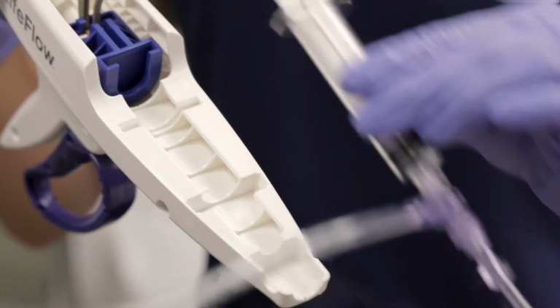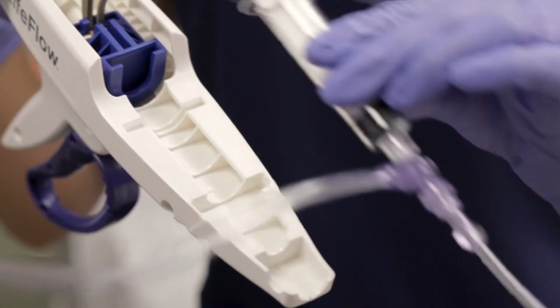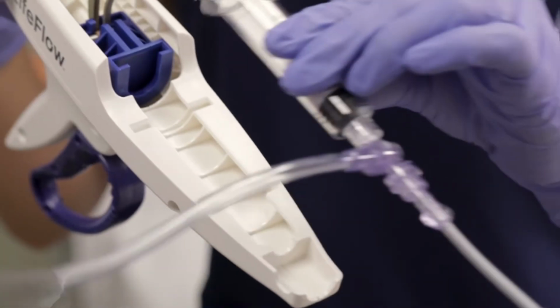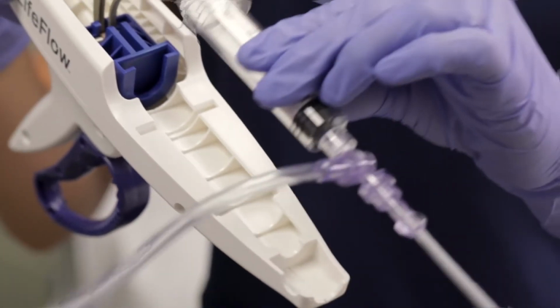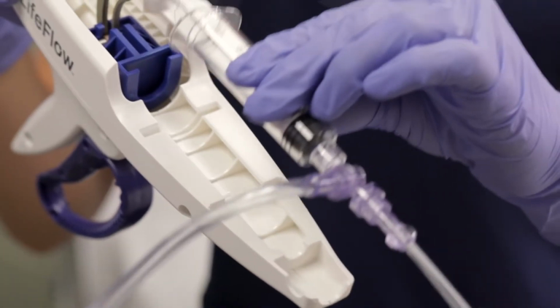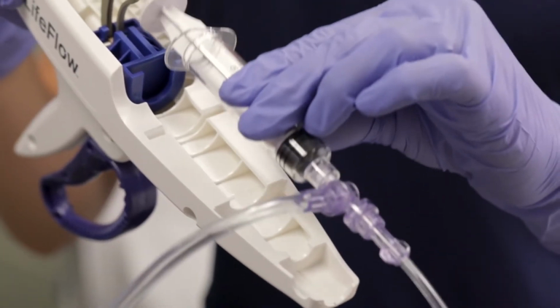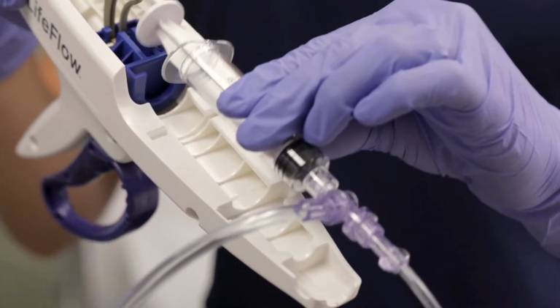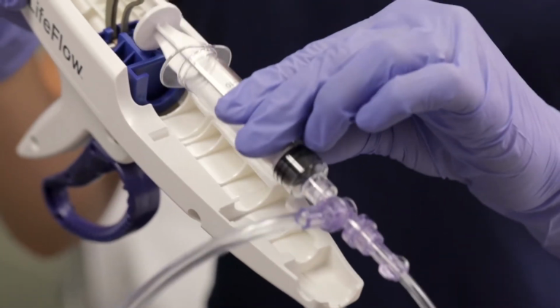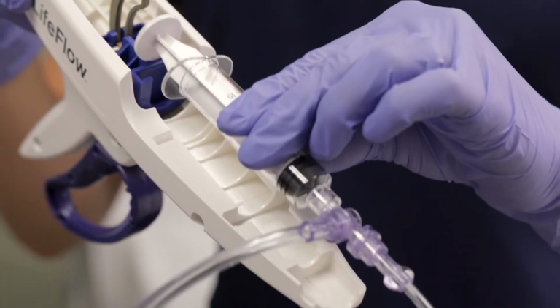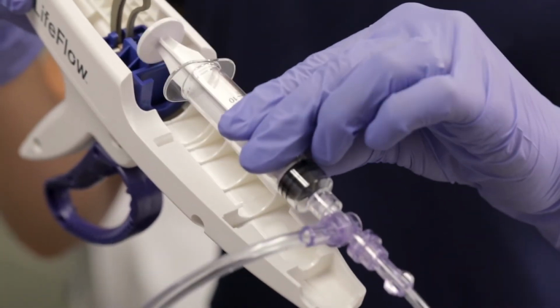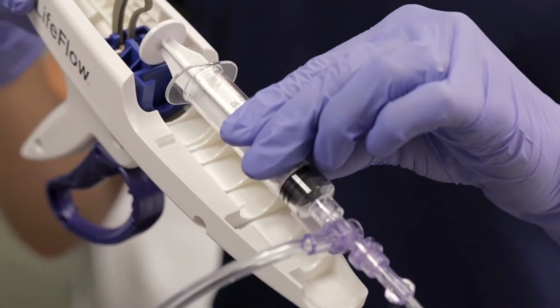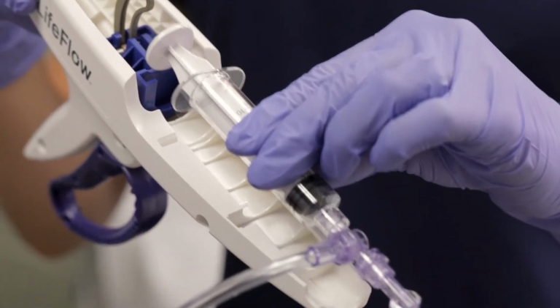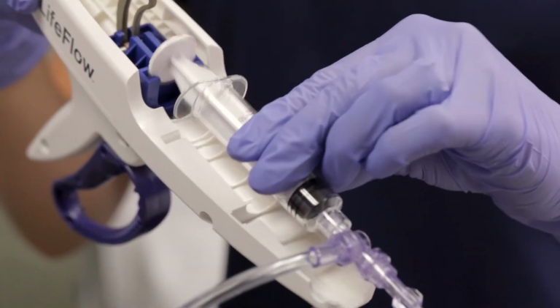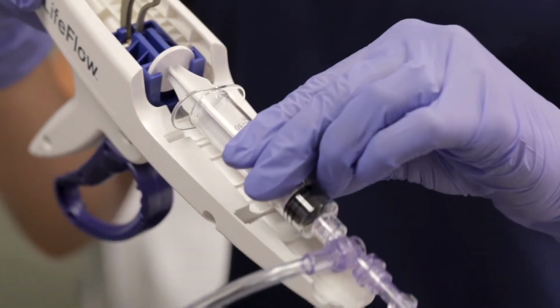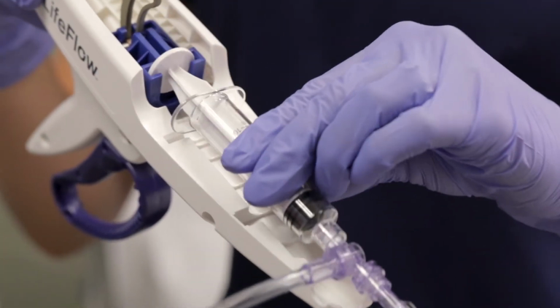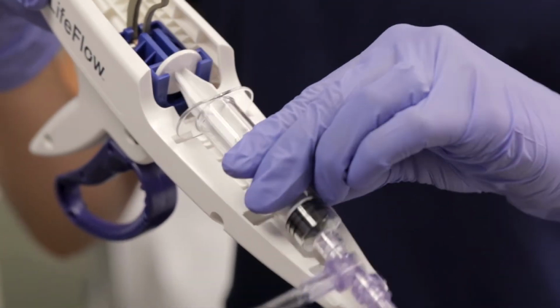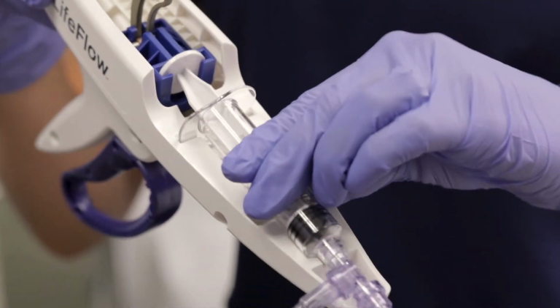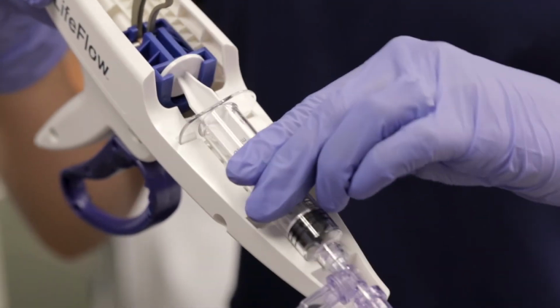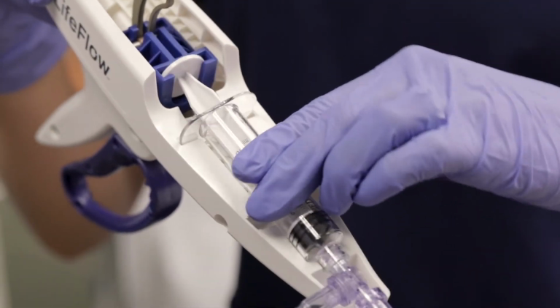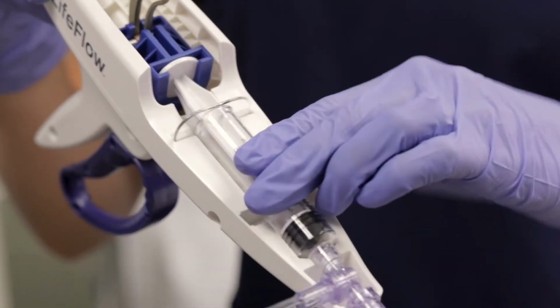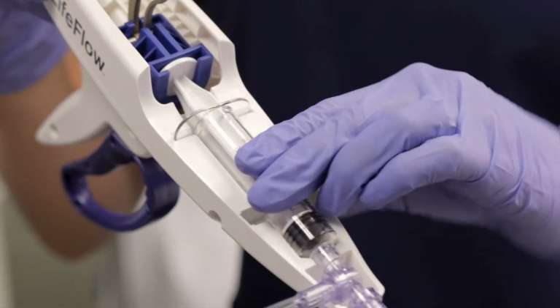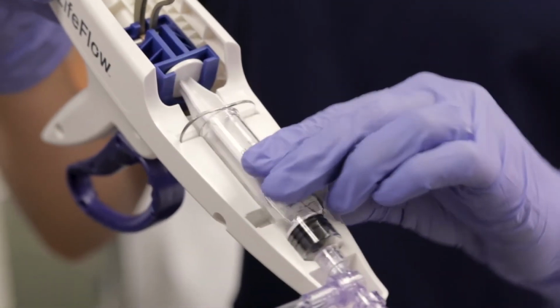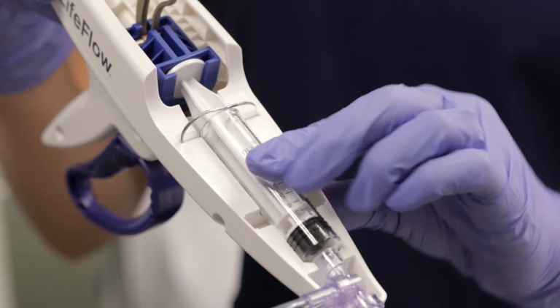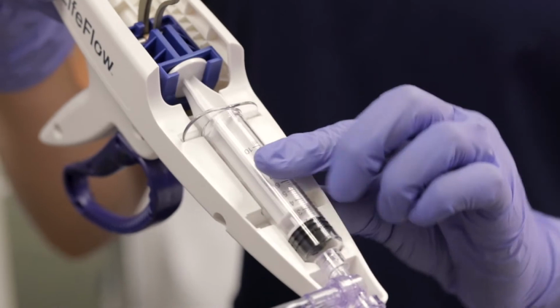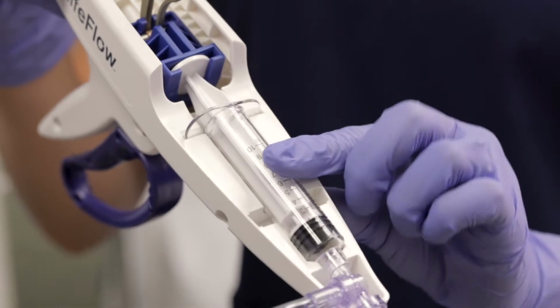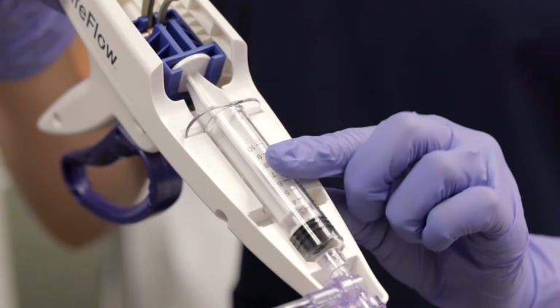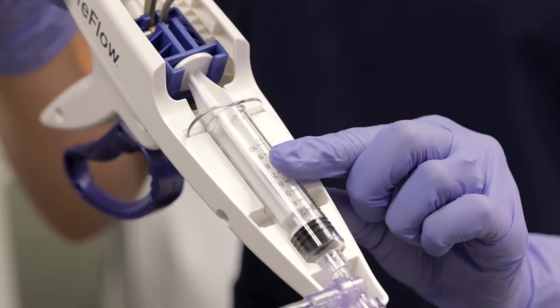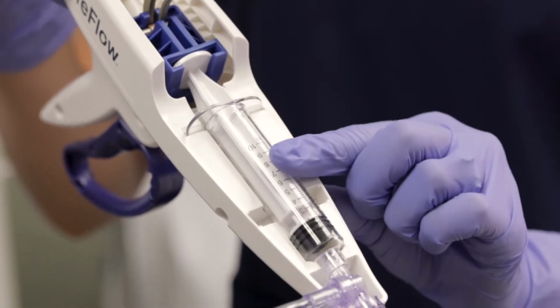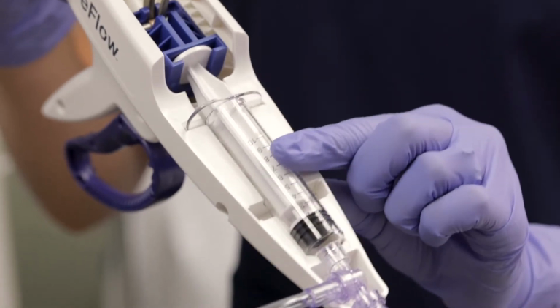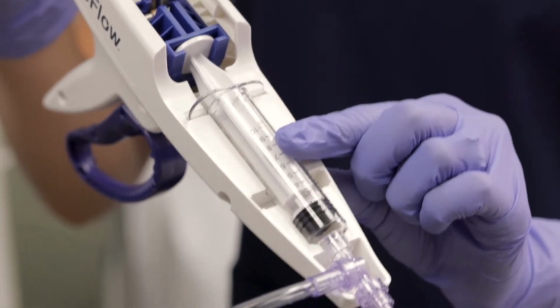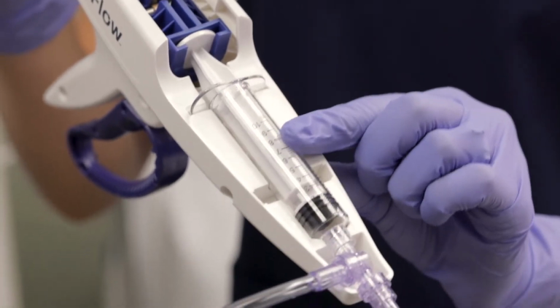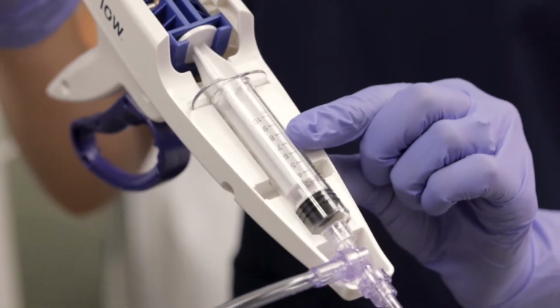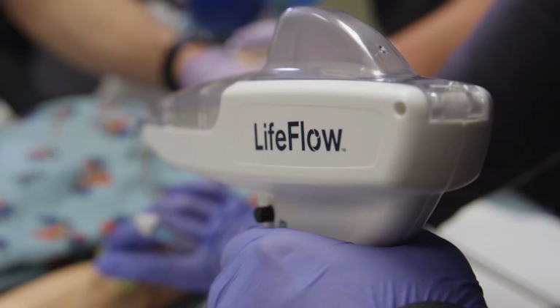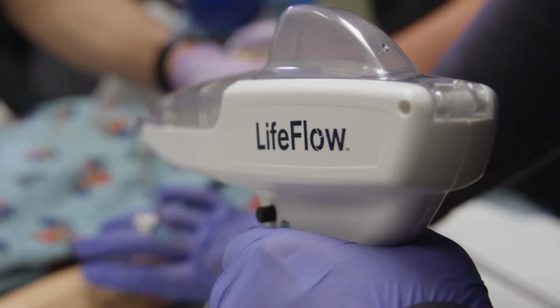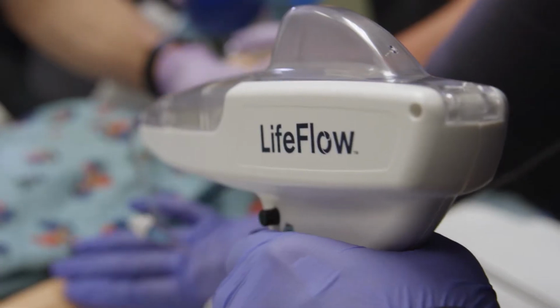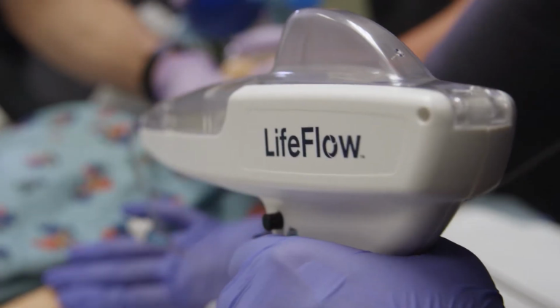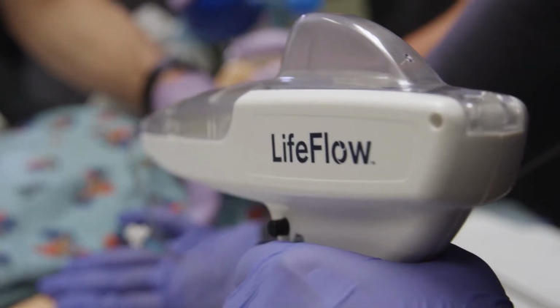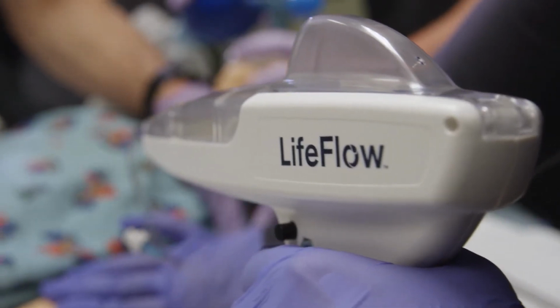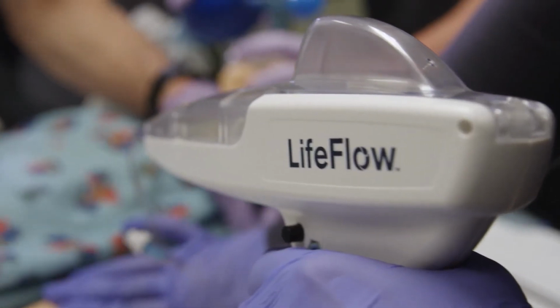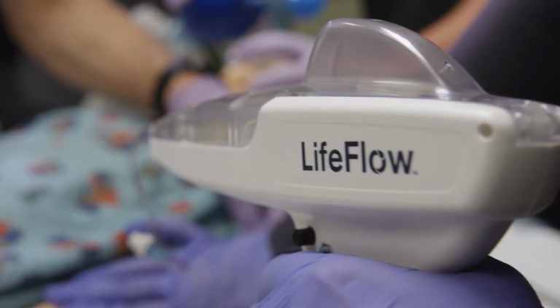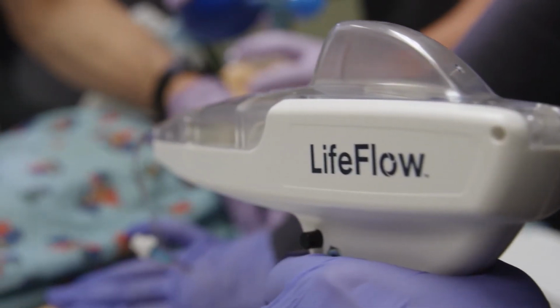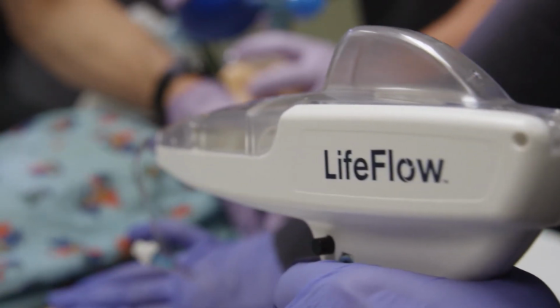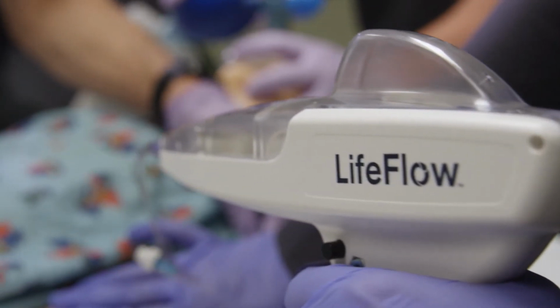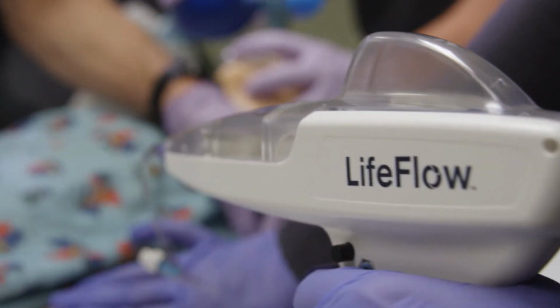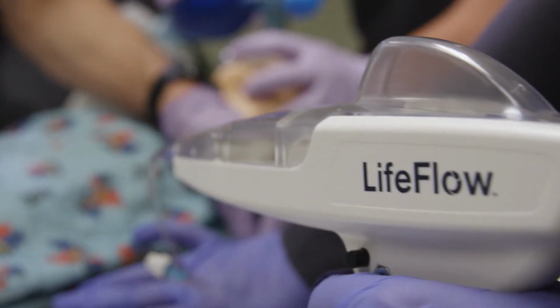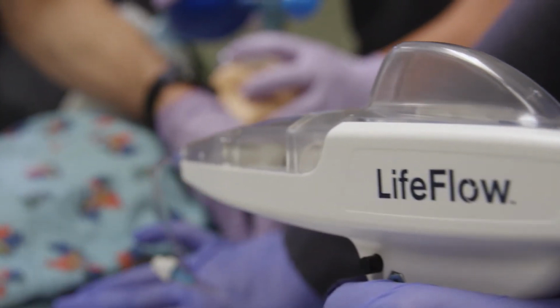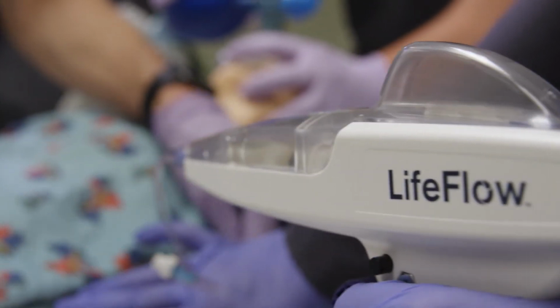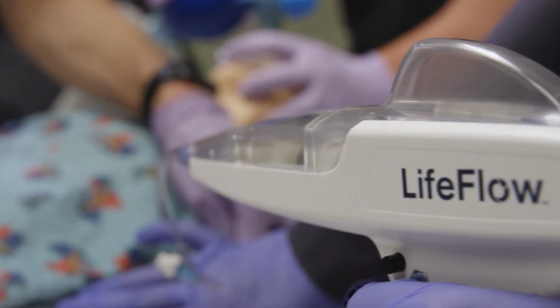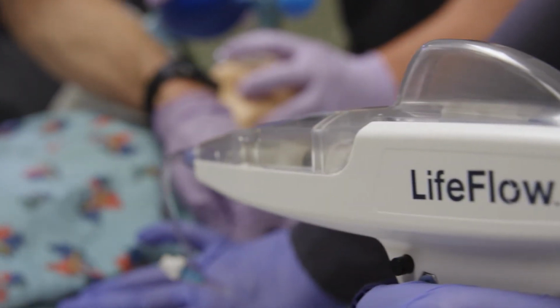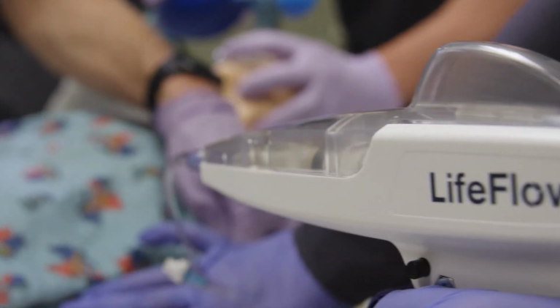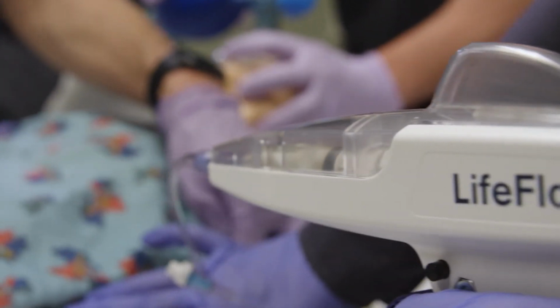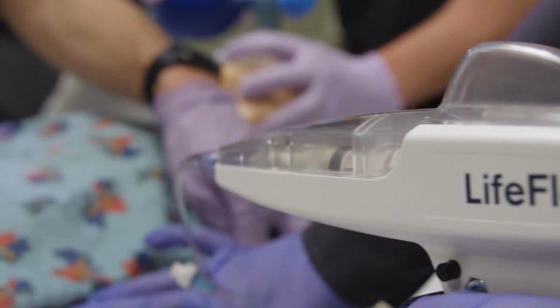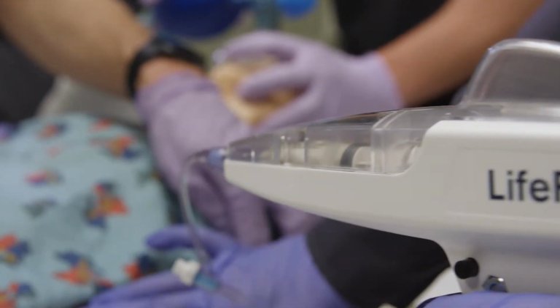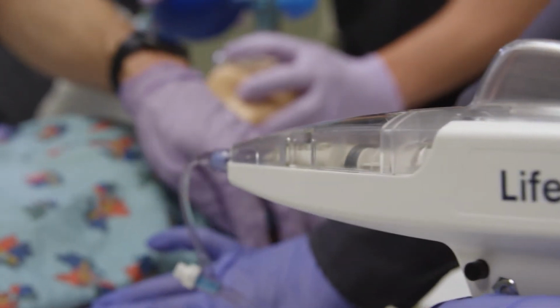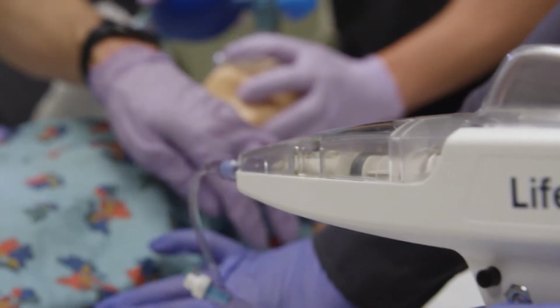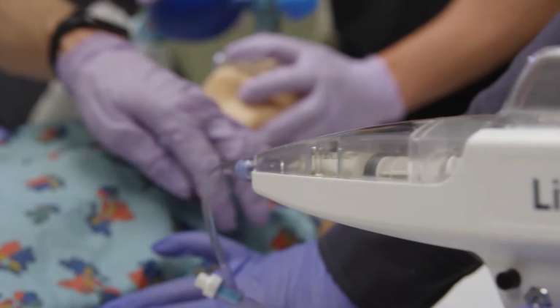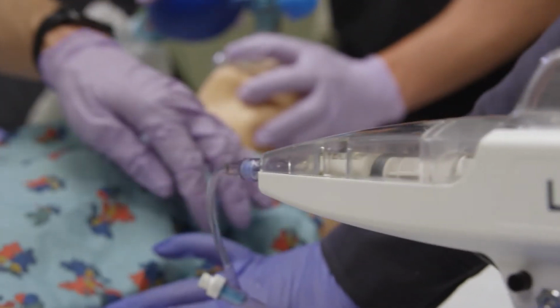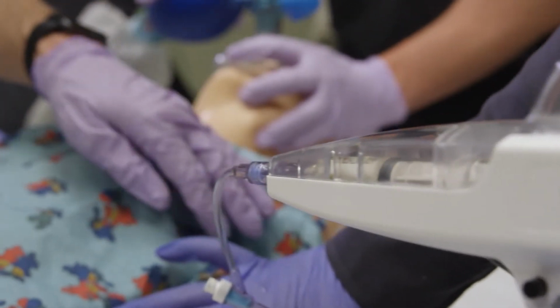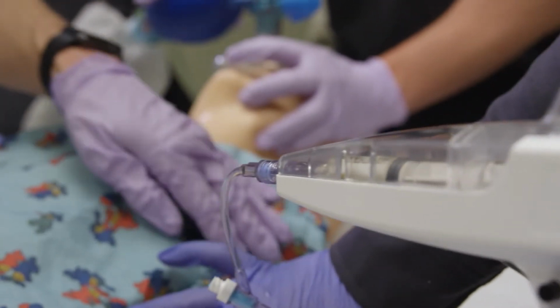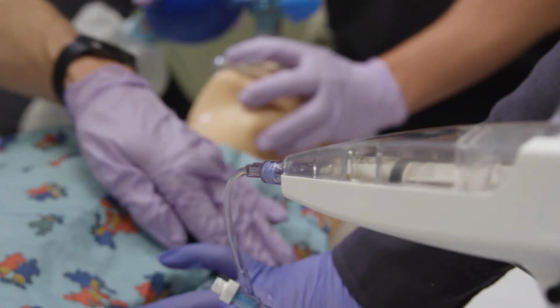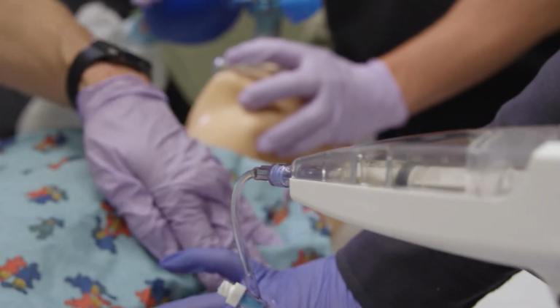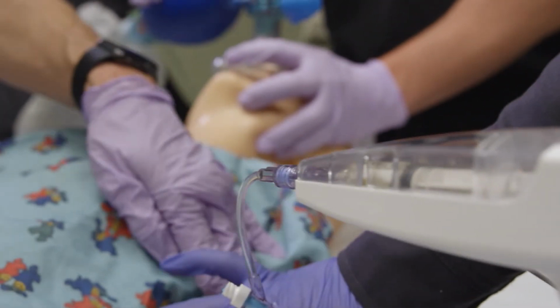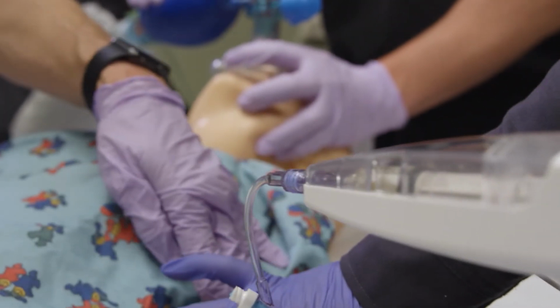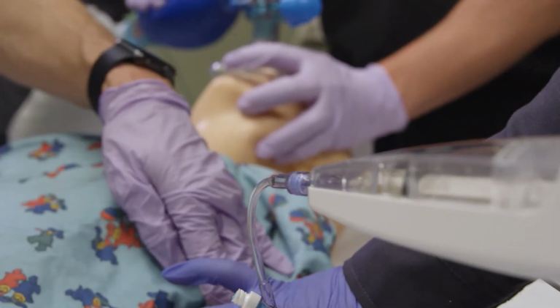With the Life Flow, you have 10 mLs every pull, and that is fast, and it's accurate, and it's easy to count.